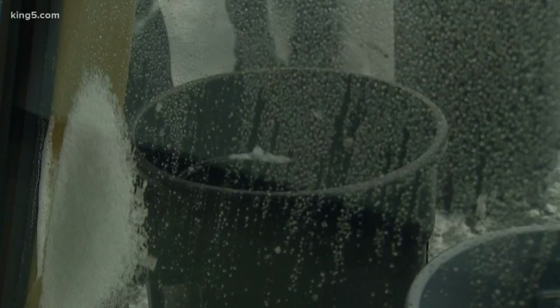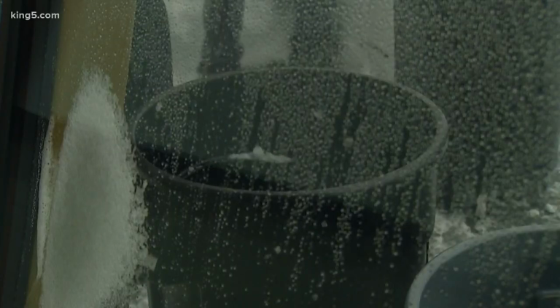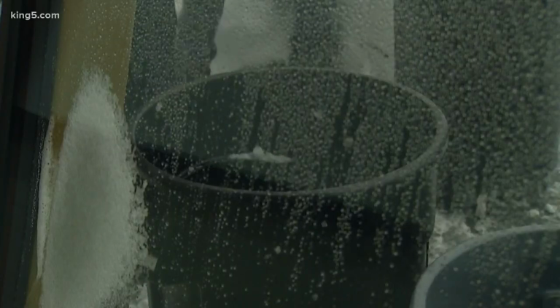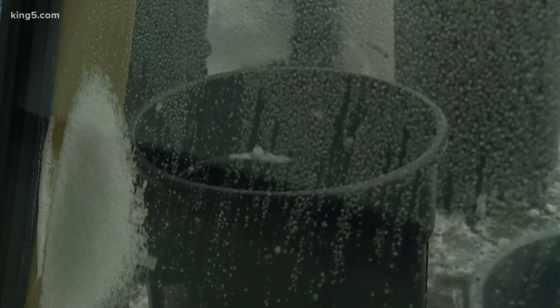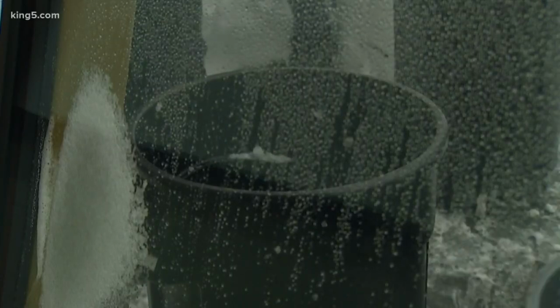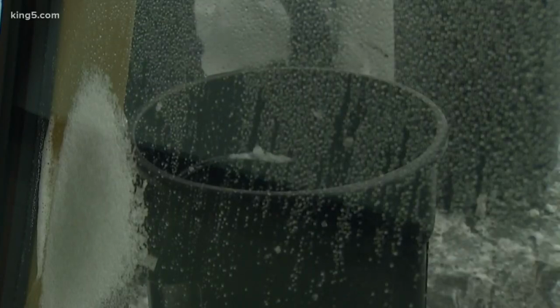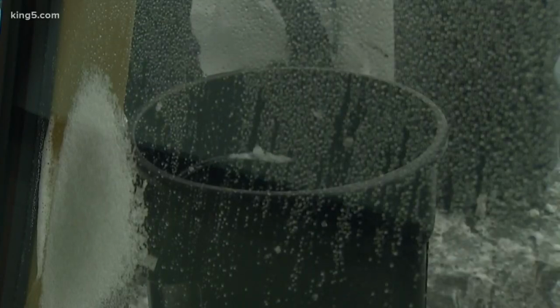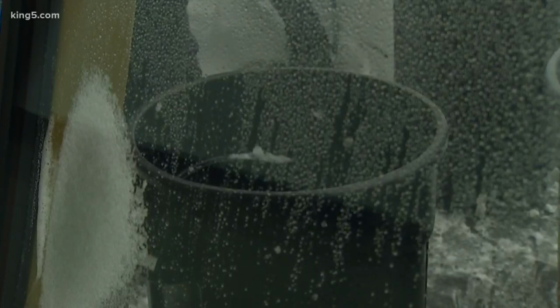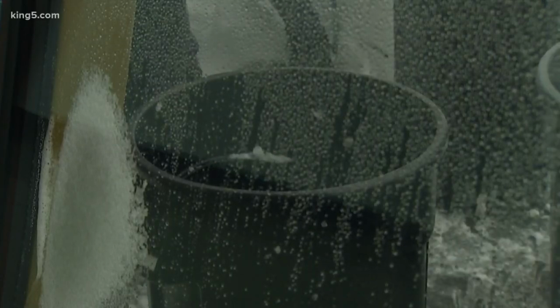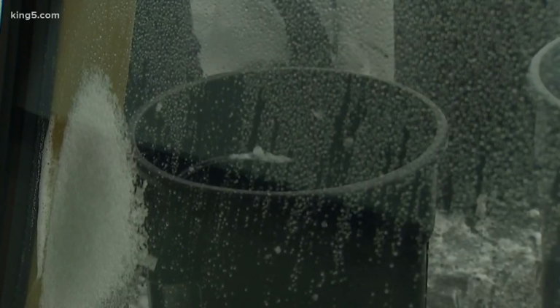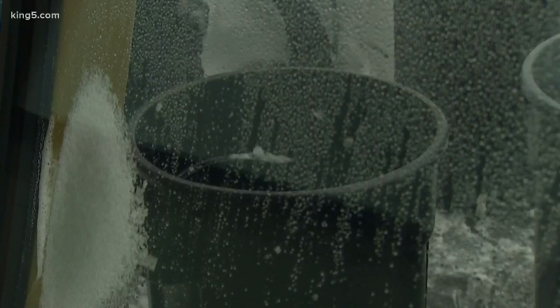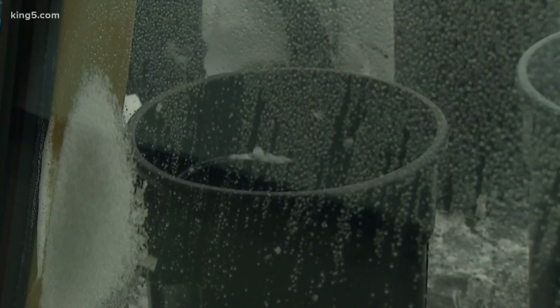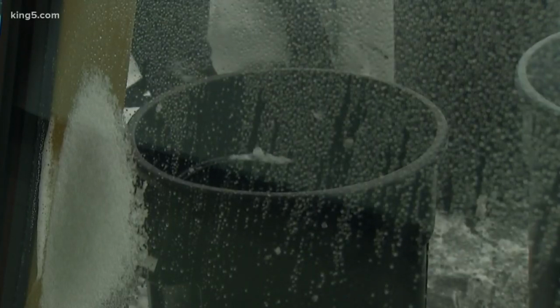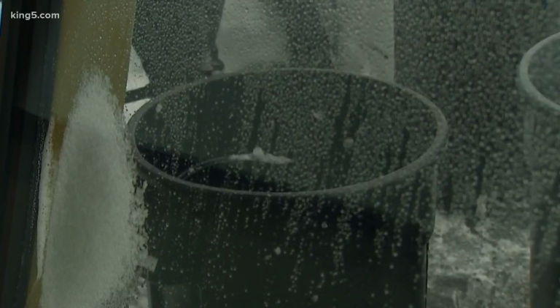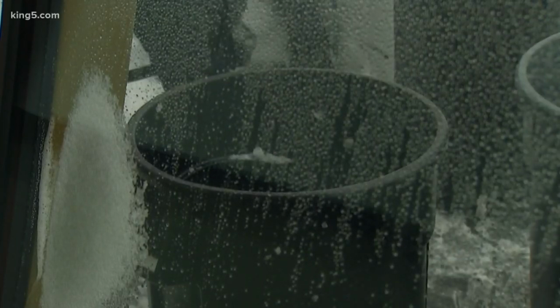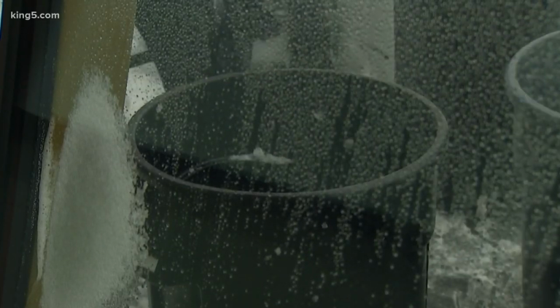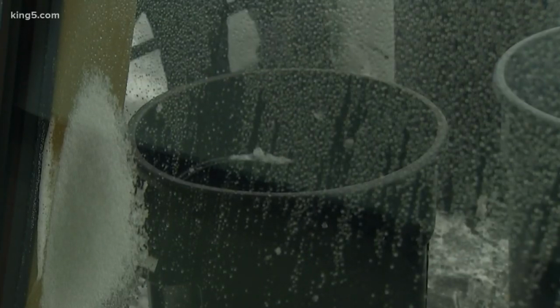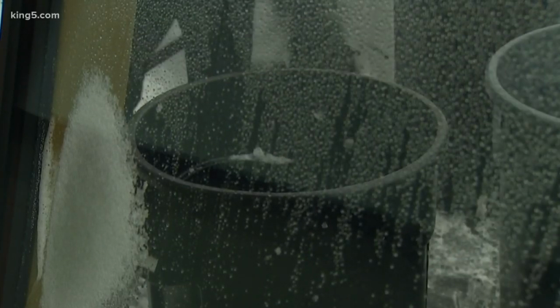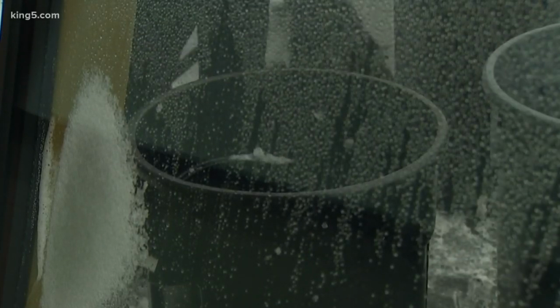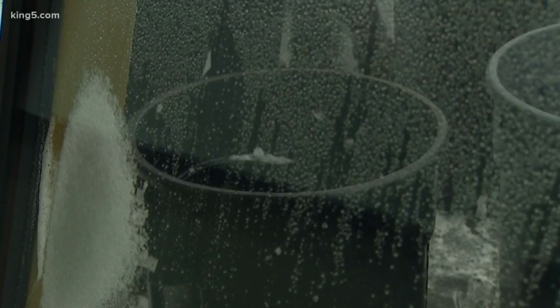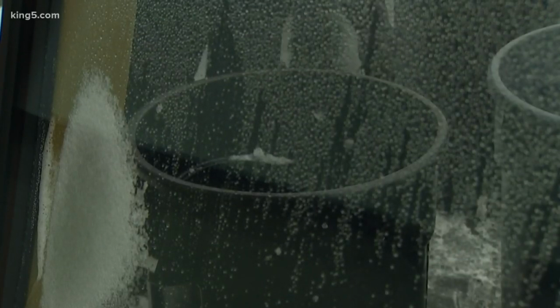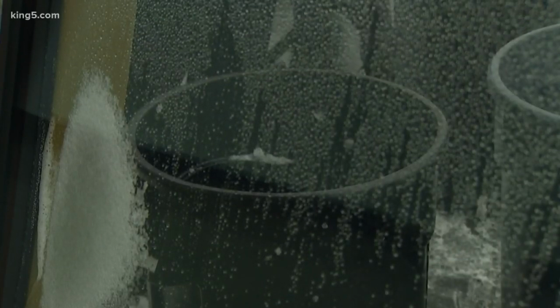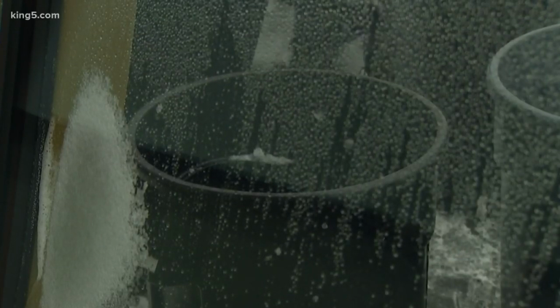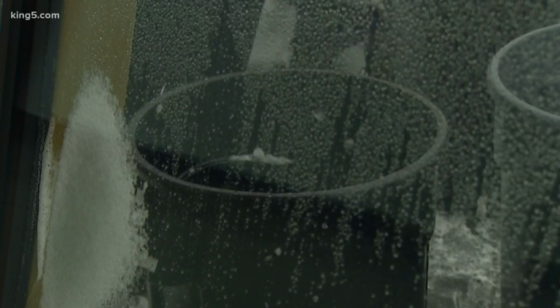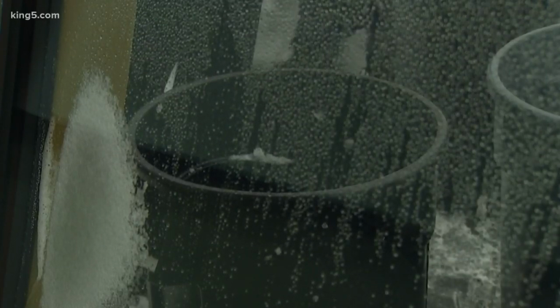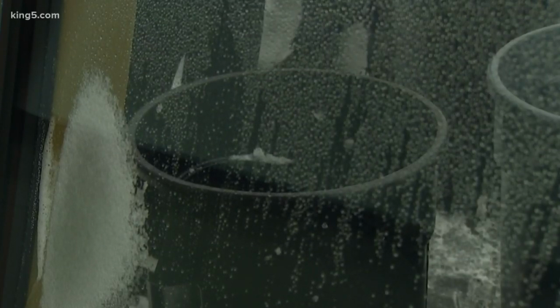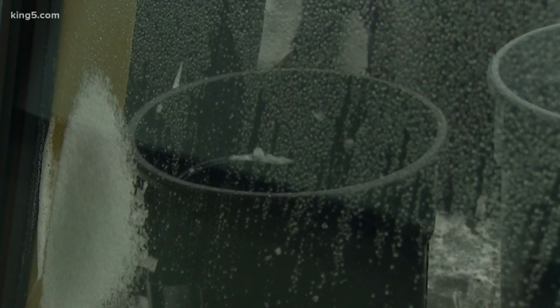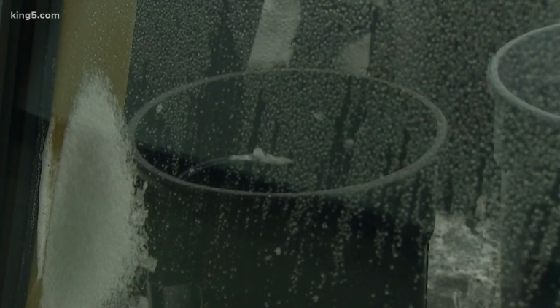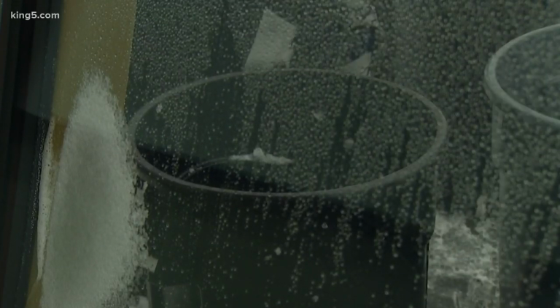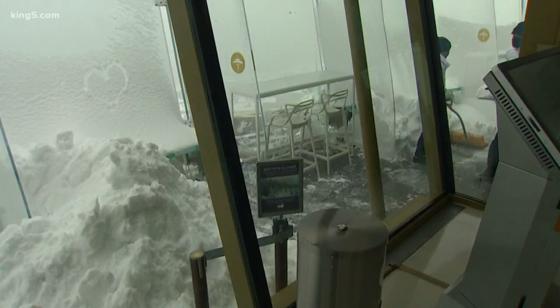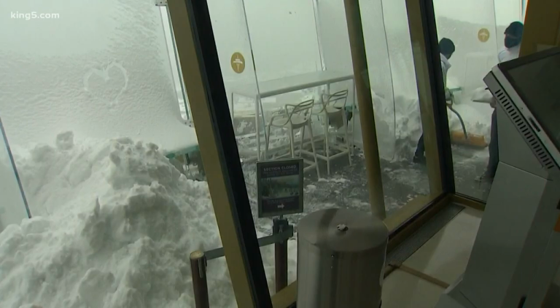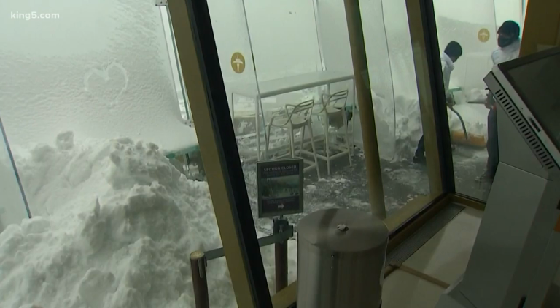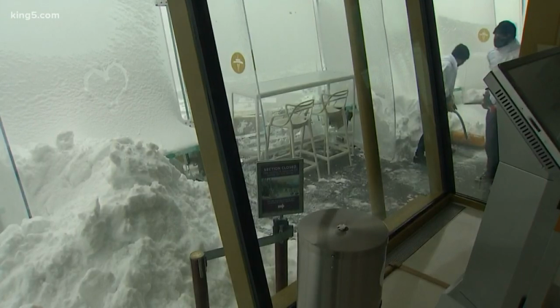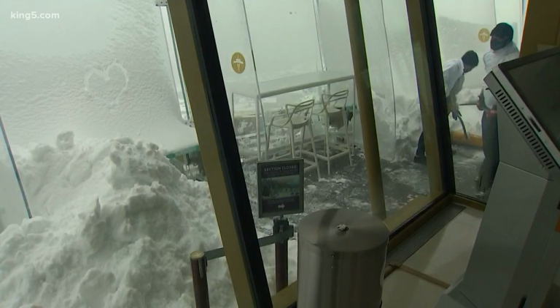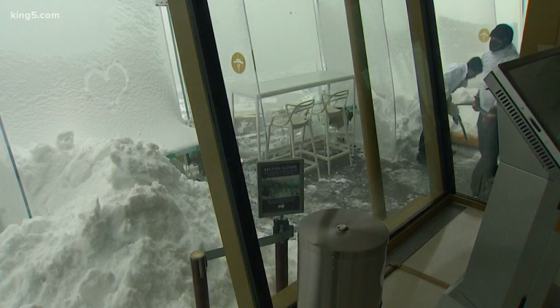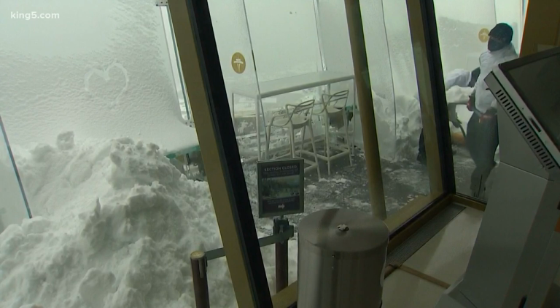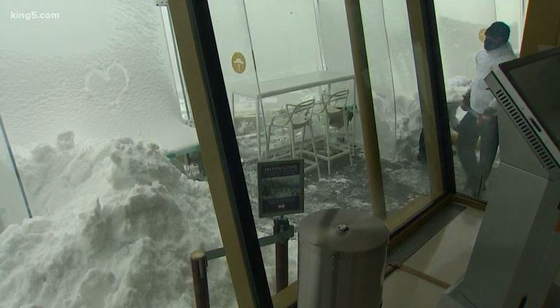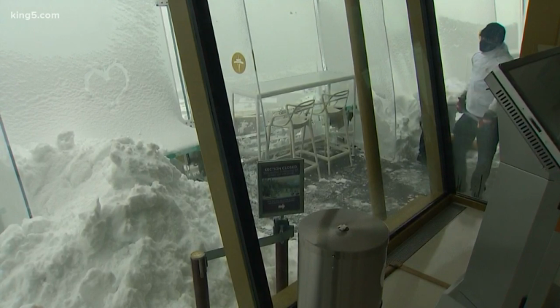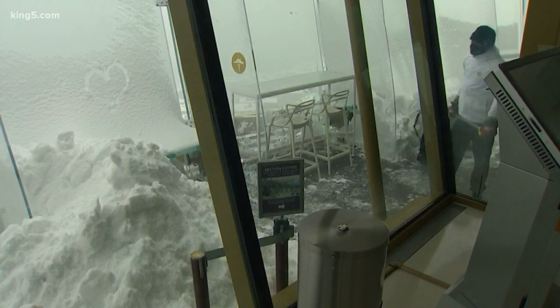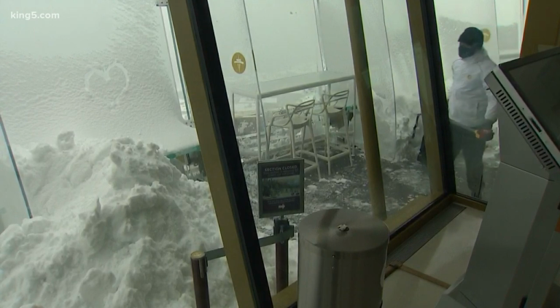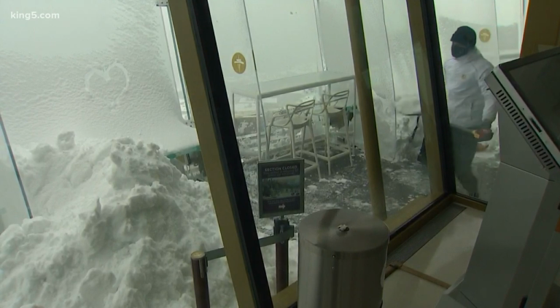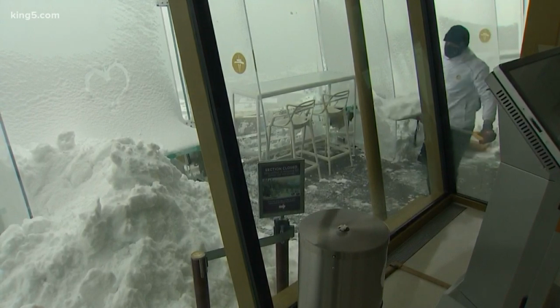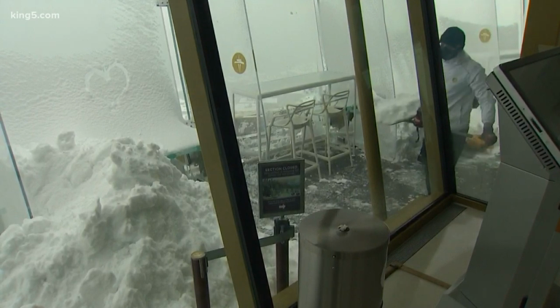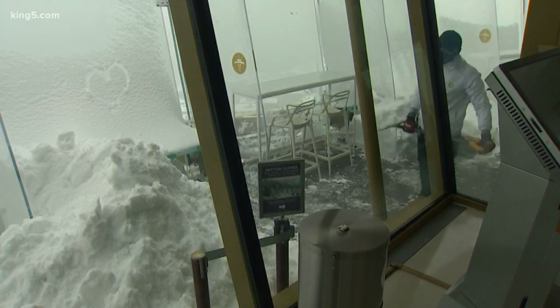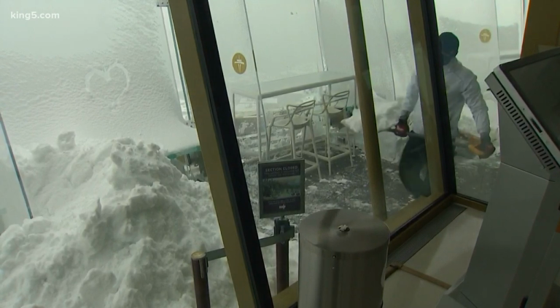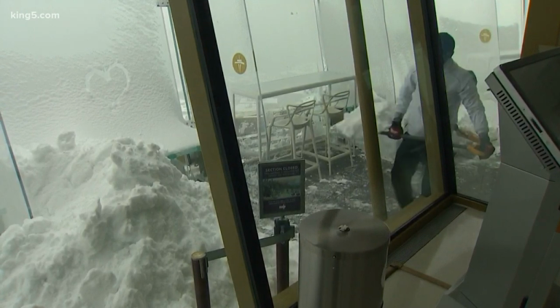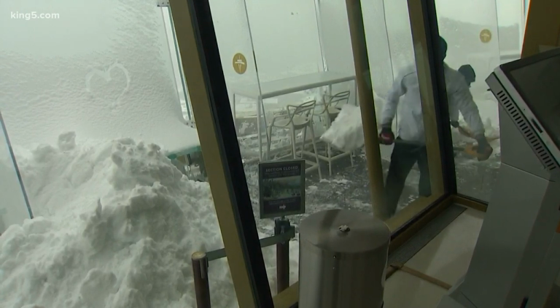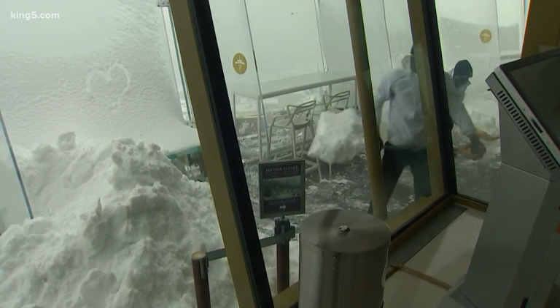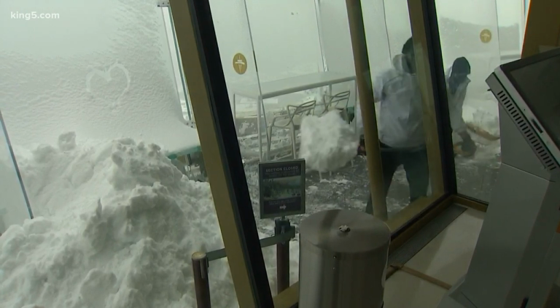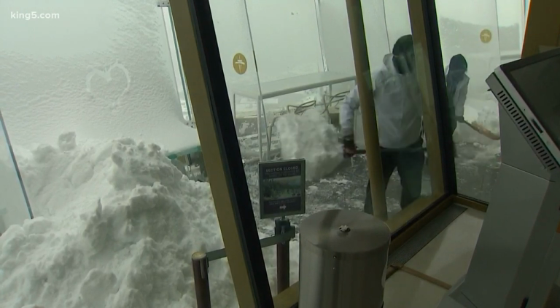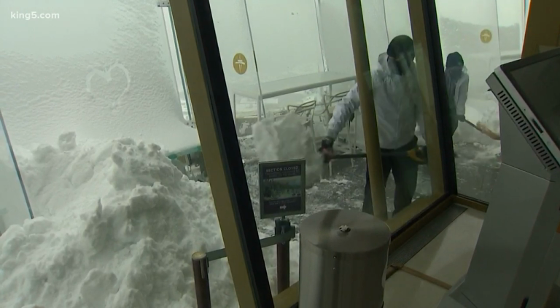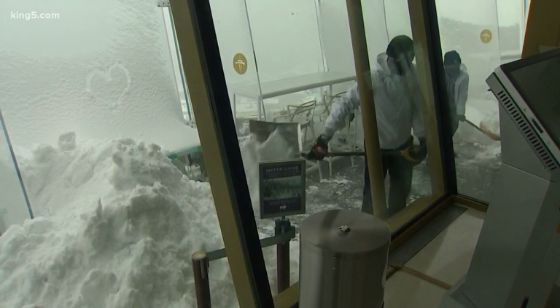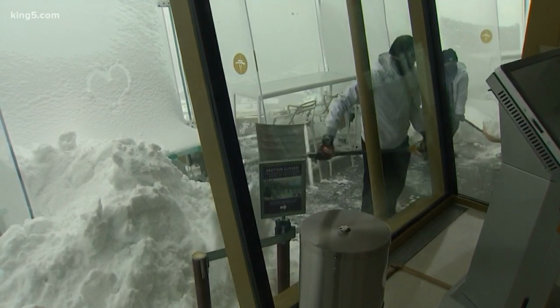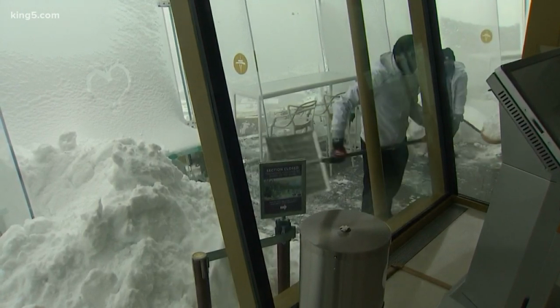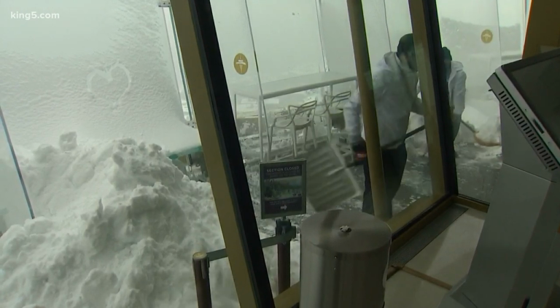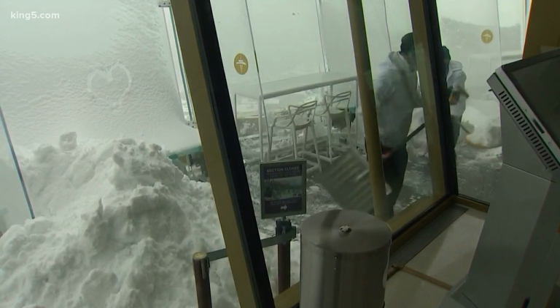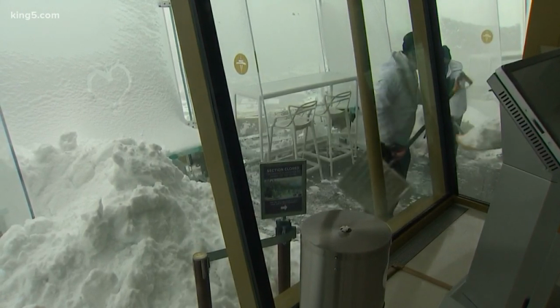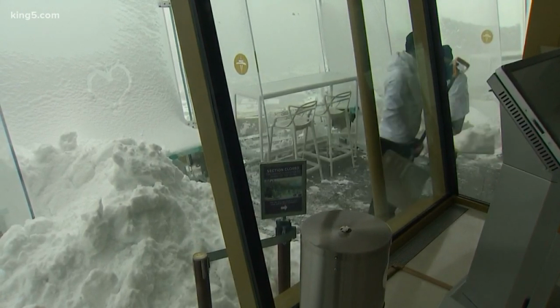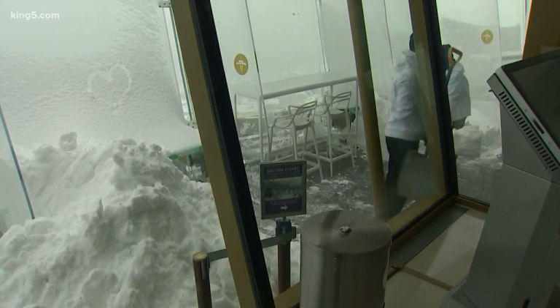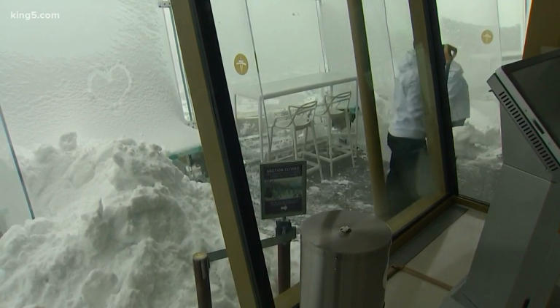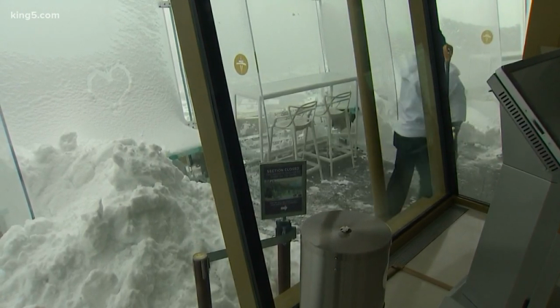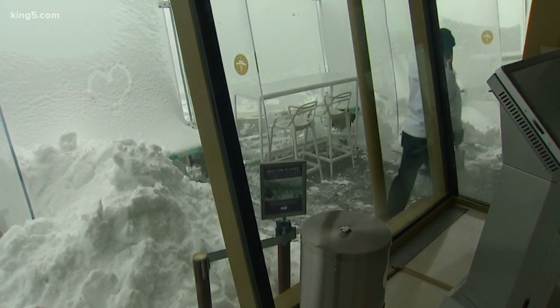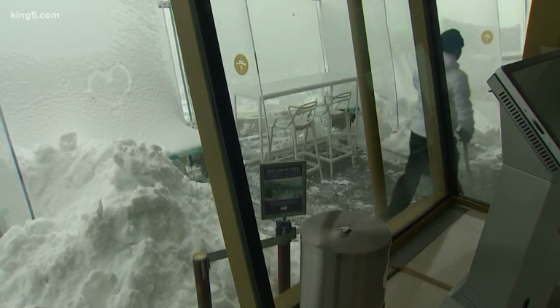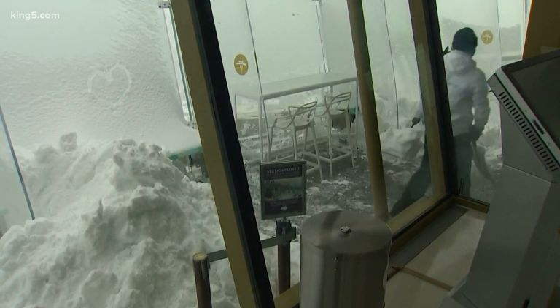Oh boy, what a lot of work. Well, the Space Needle was planning to hold a special Valentine's Day event on its deck tonight, but that had to be moved inside.